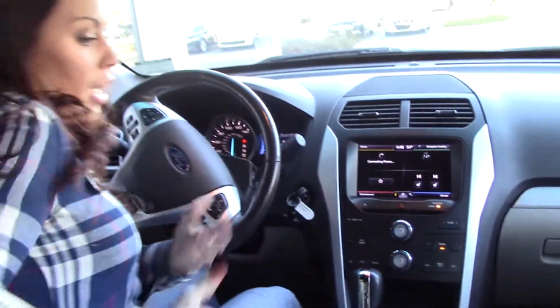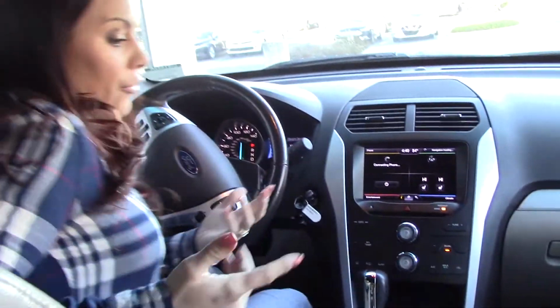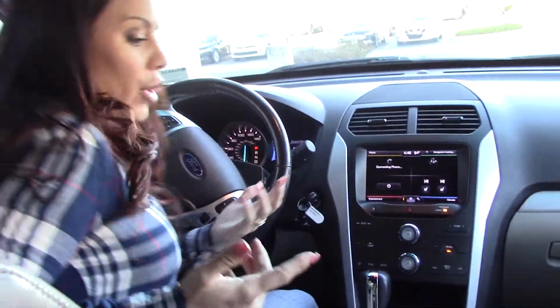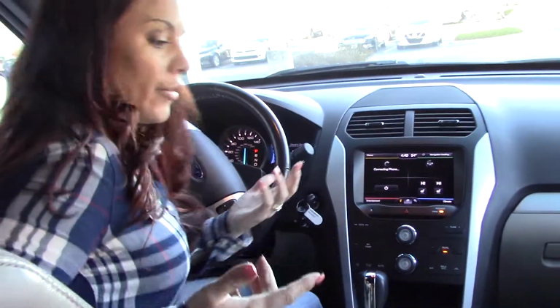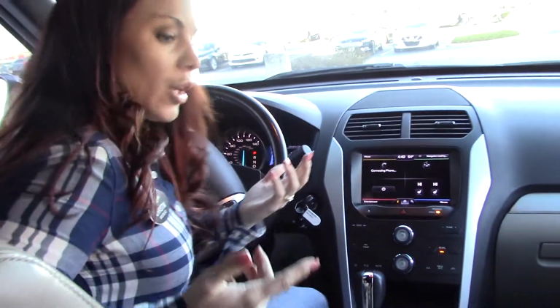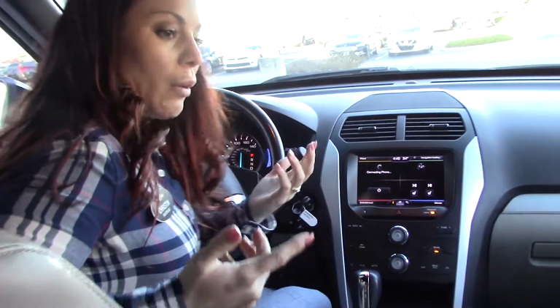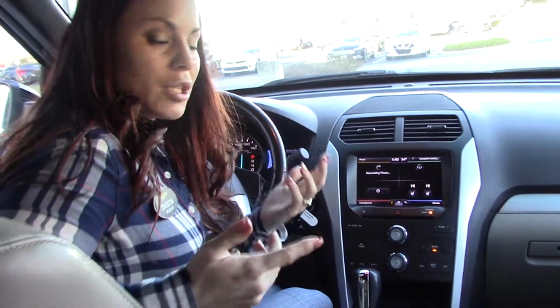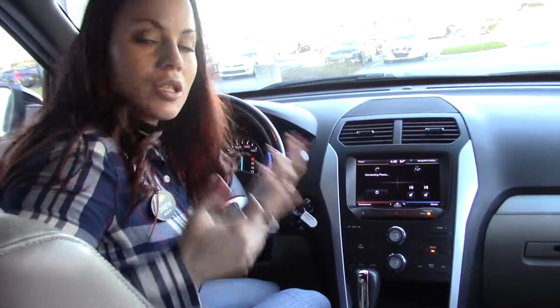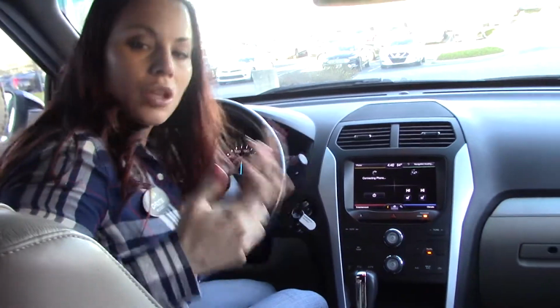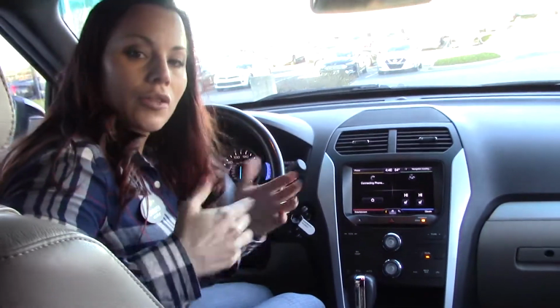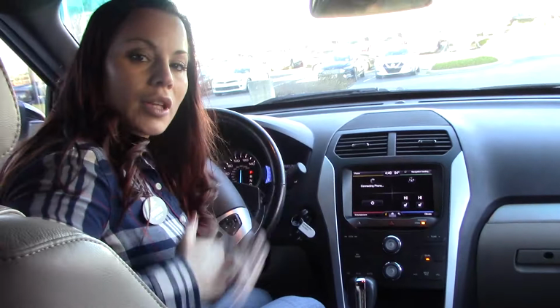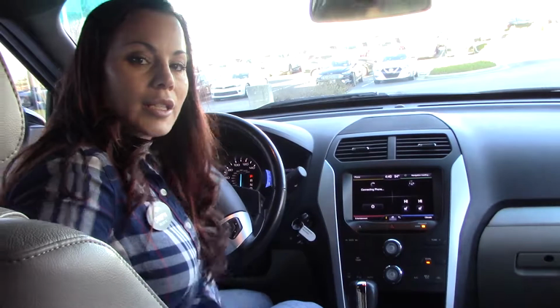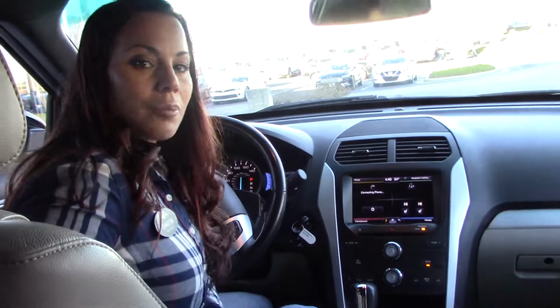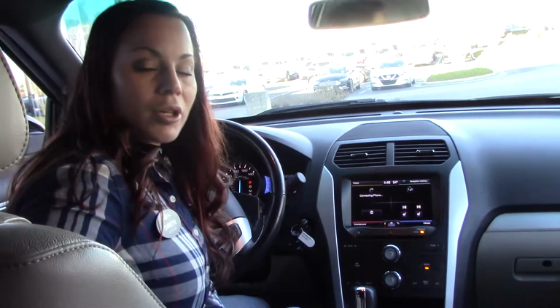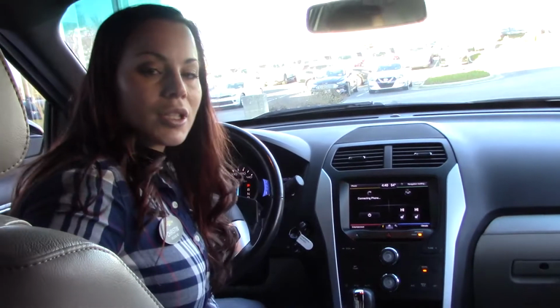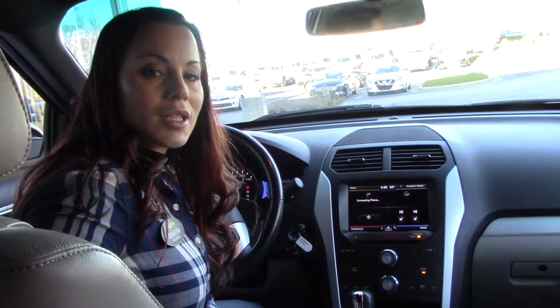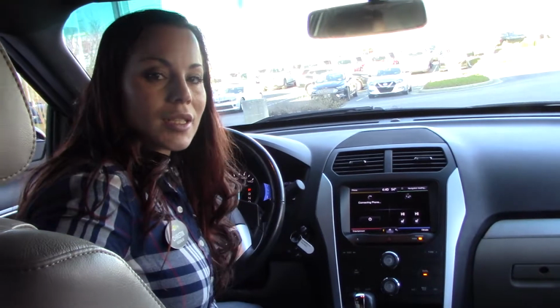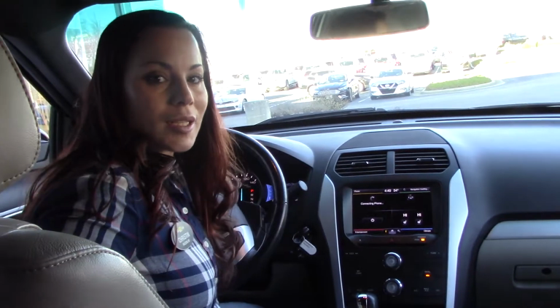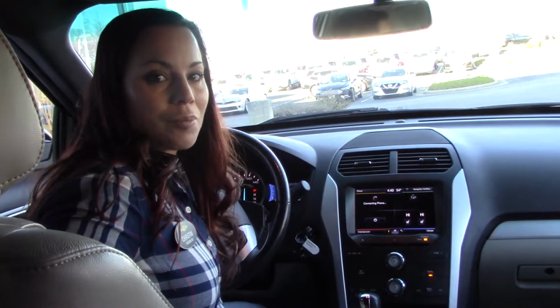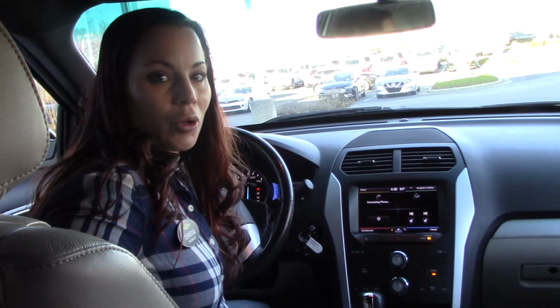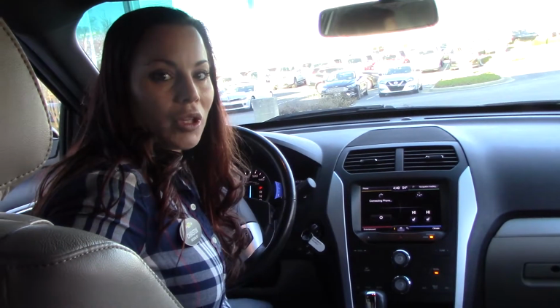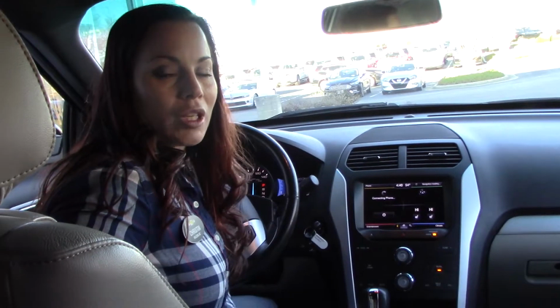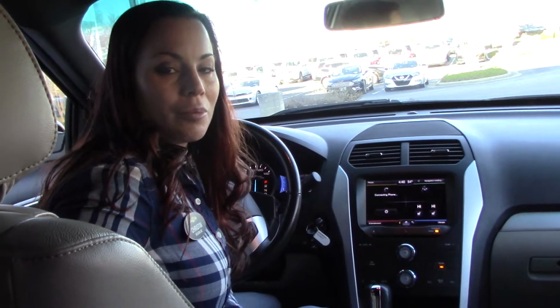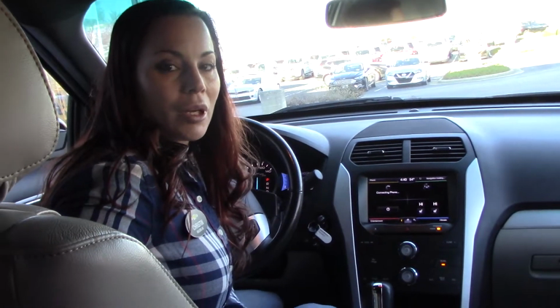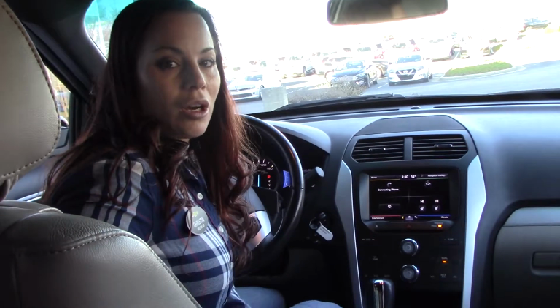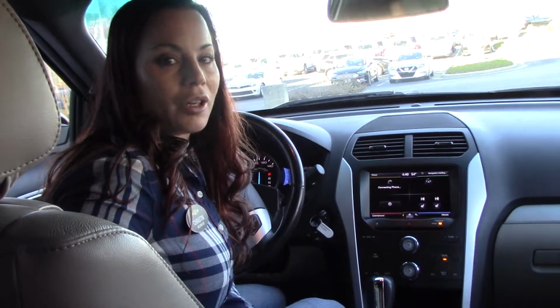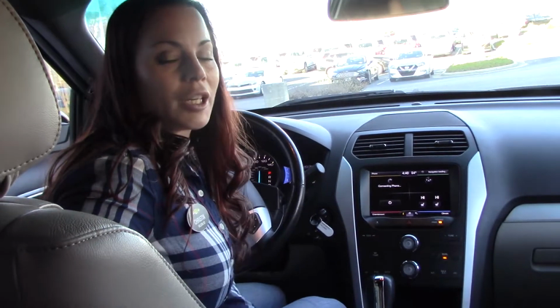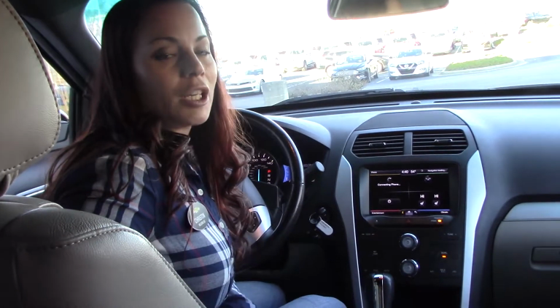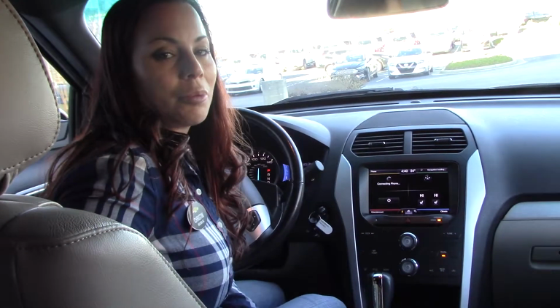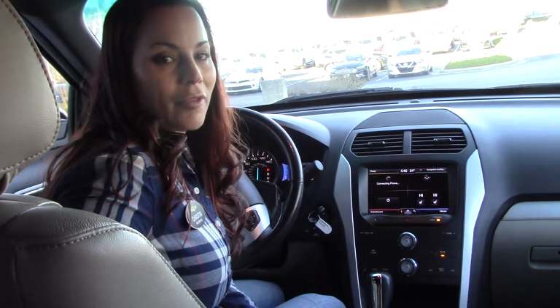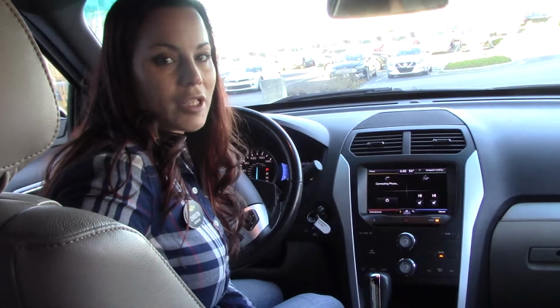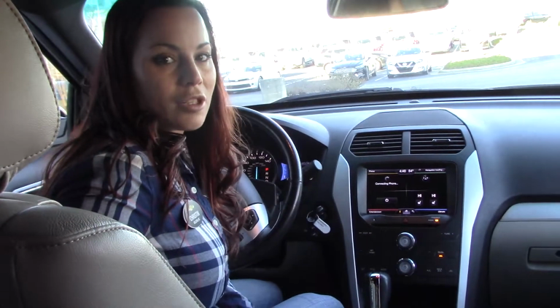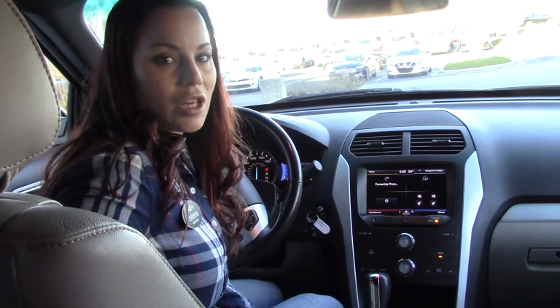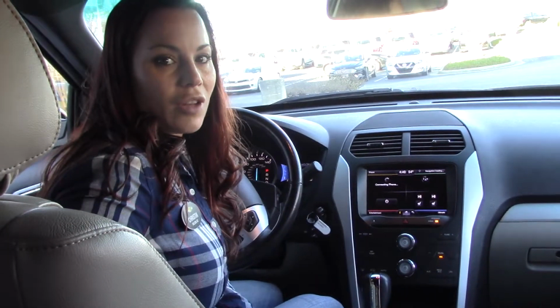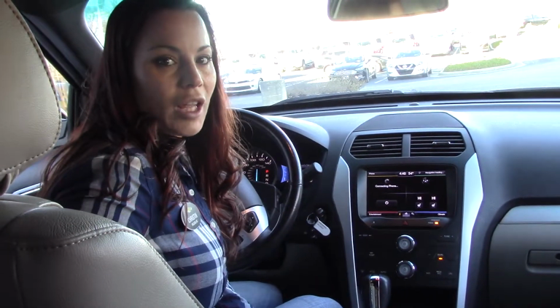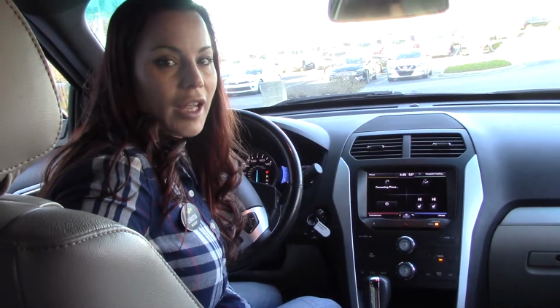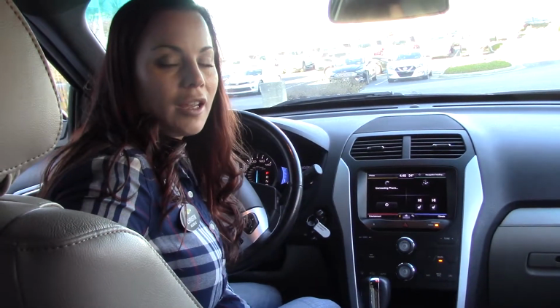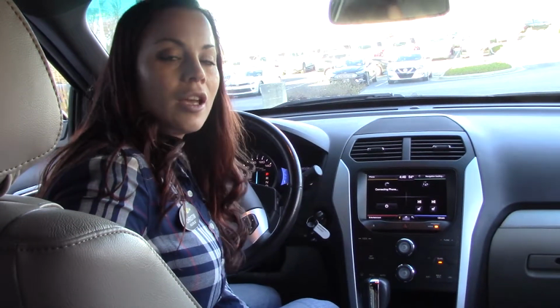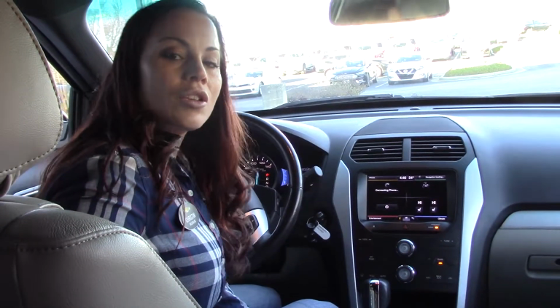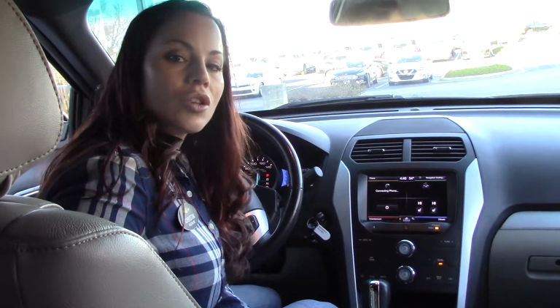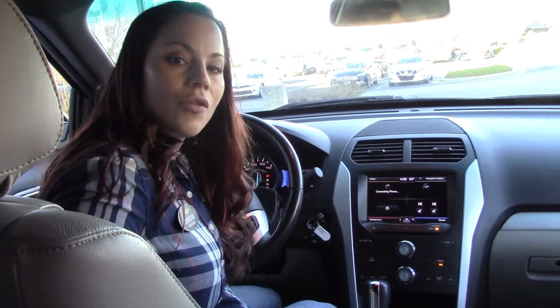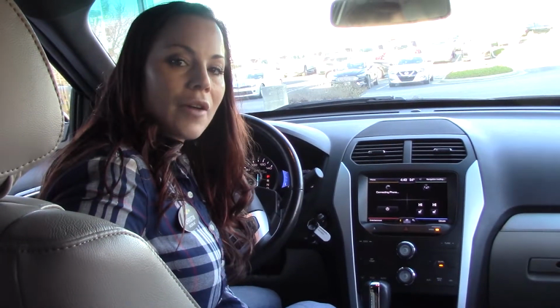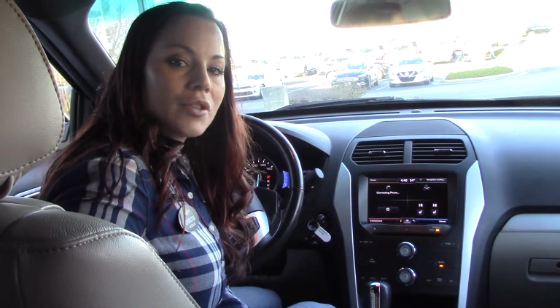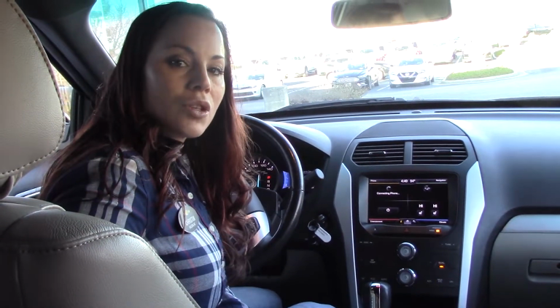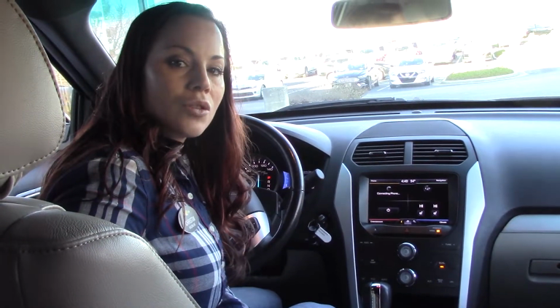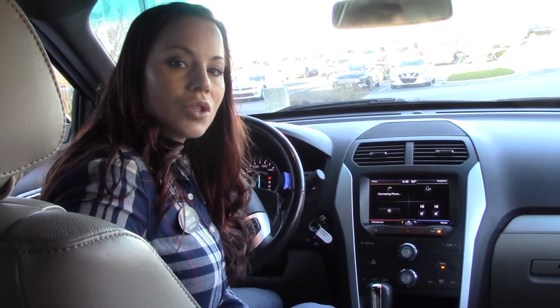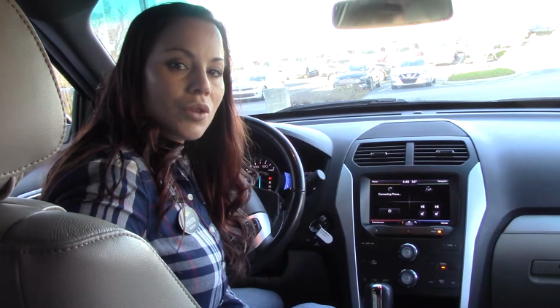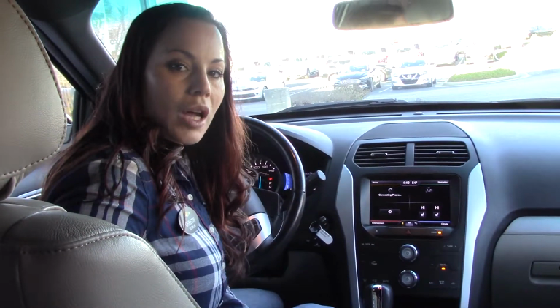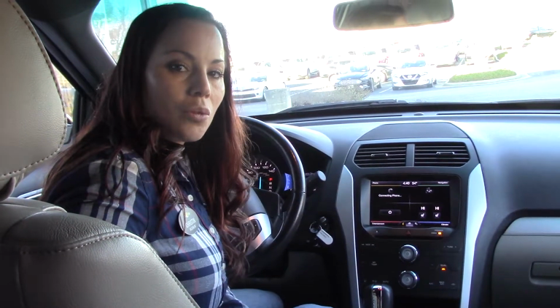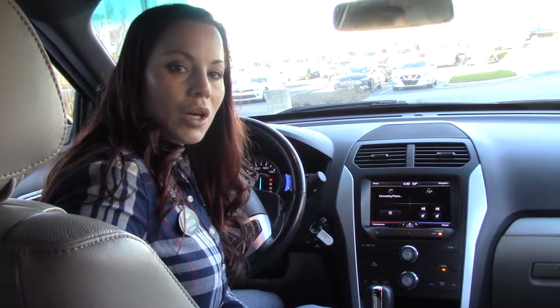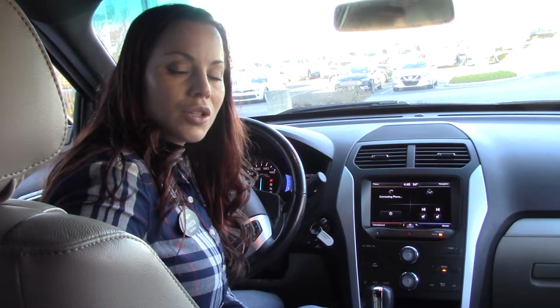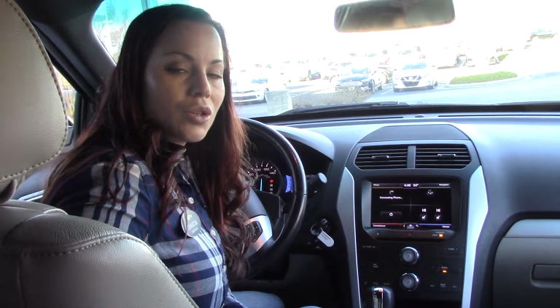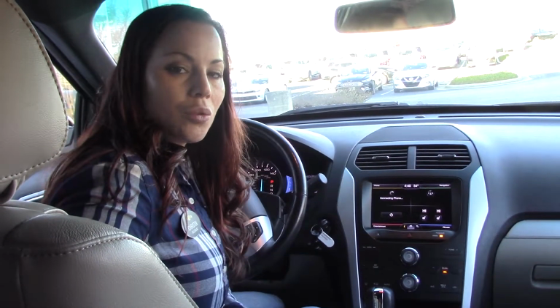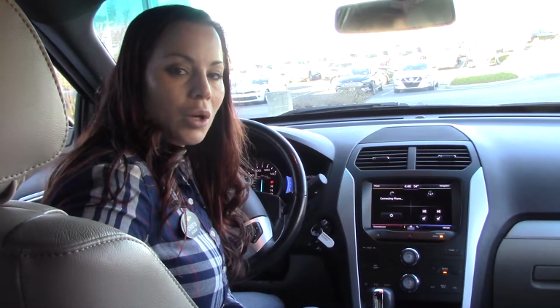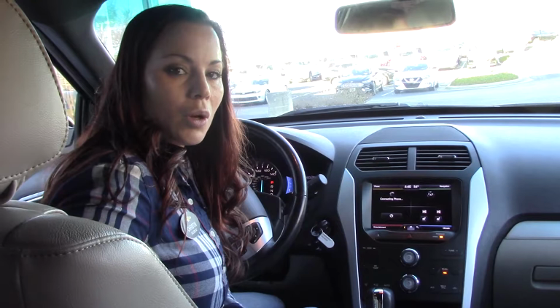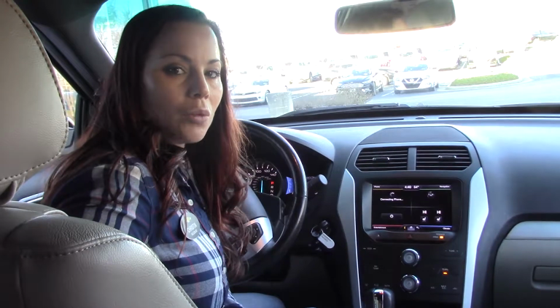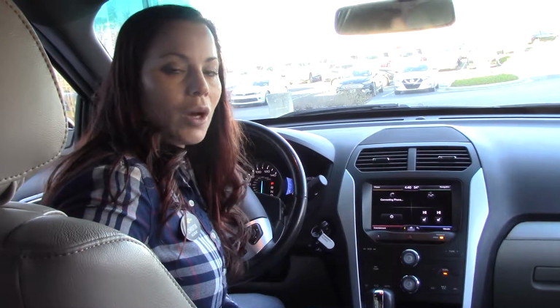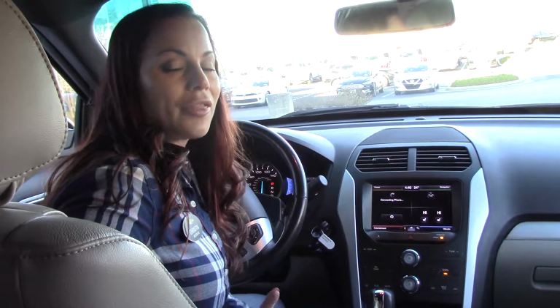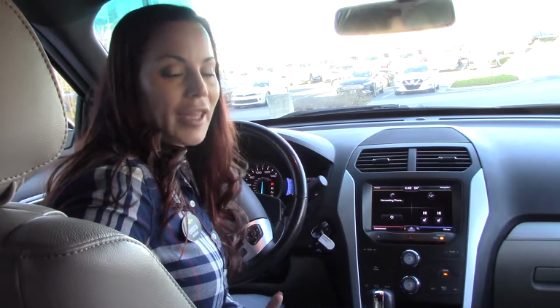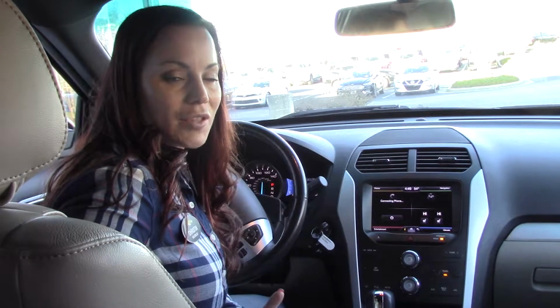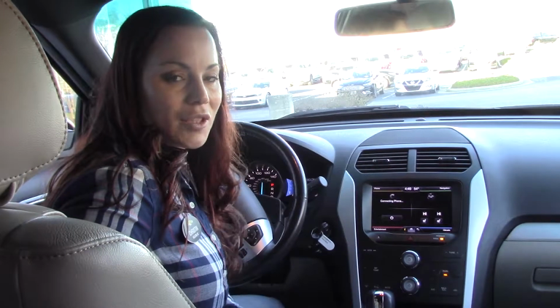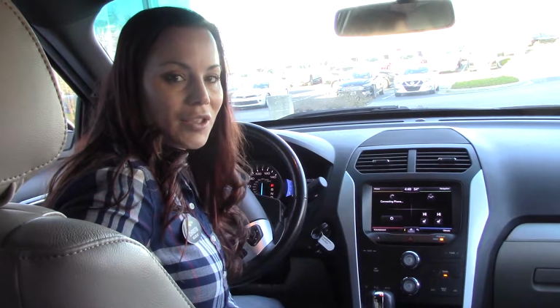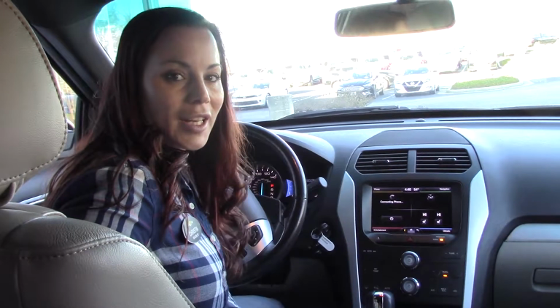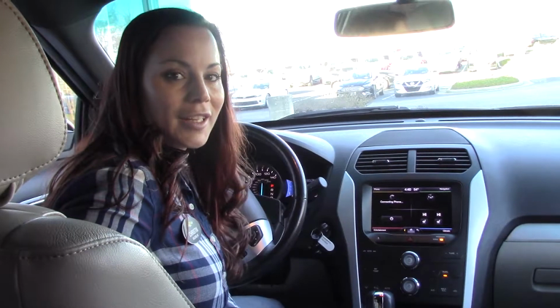If you have any questions or if you'd like to purchase this Explorer, you can give me a call here at Hubermester Chevrolet at 252-291-2111. Thanks for tuning in.